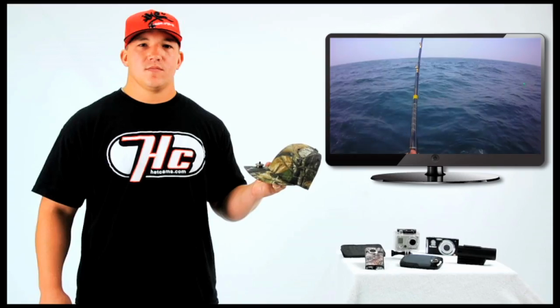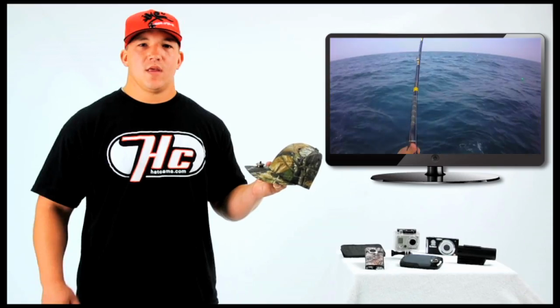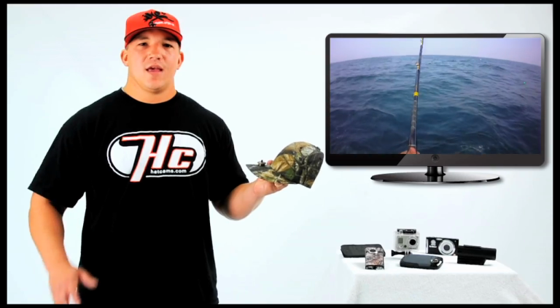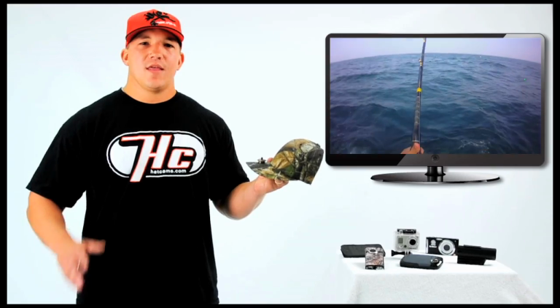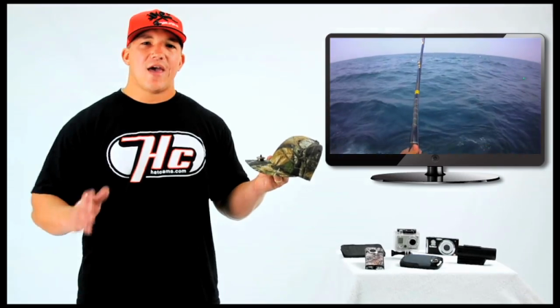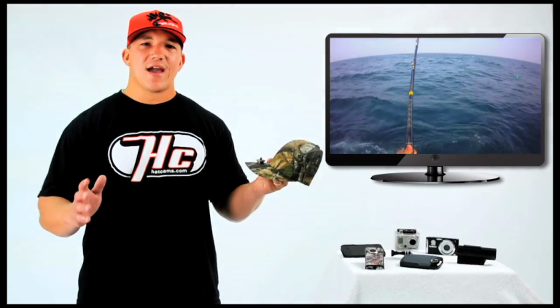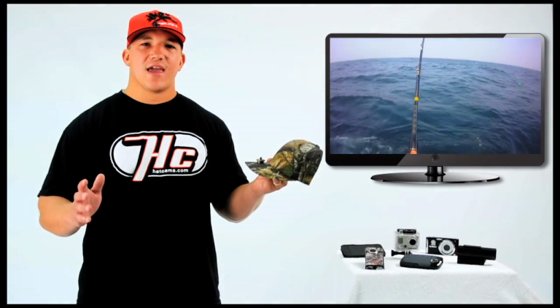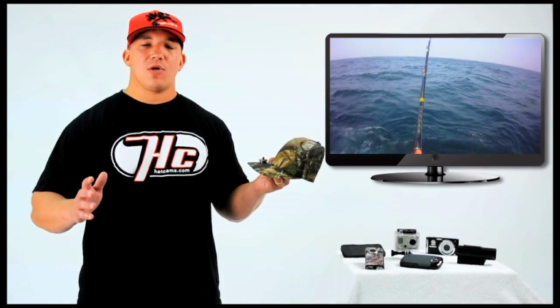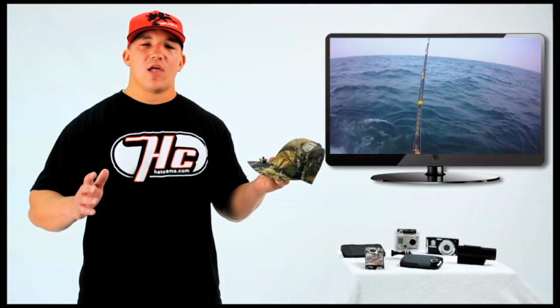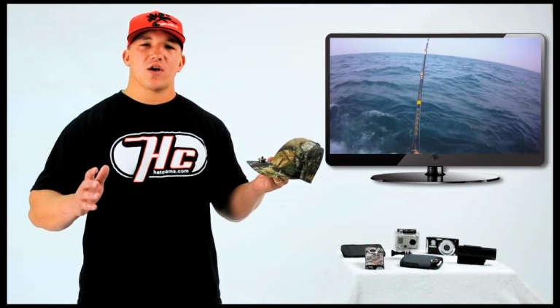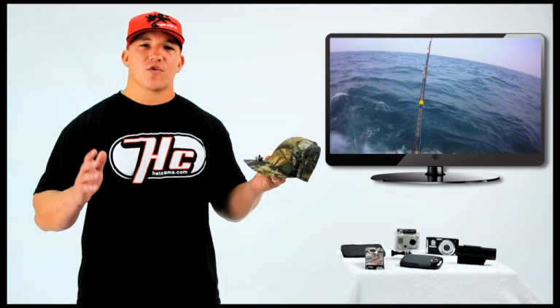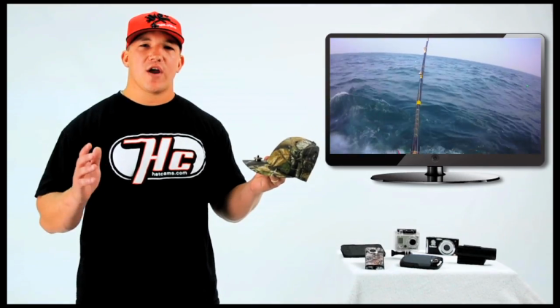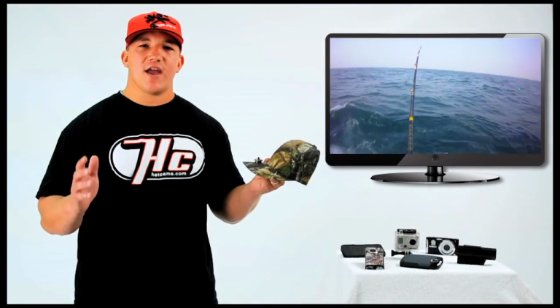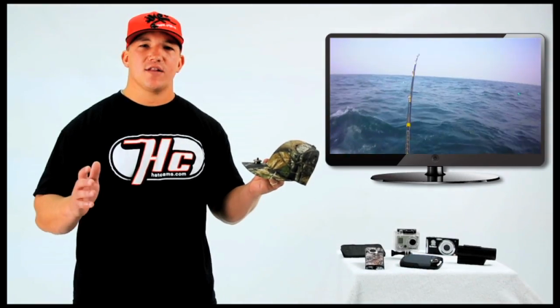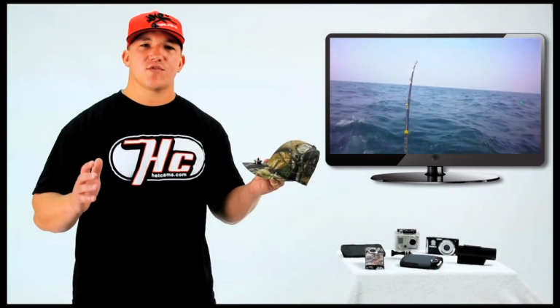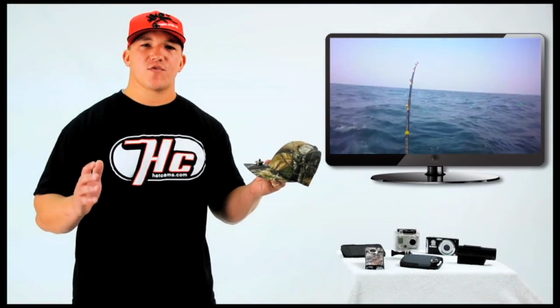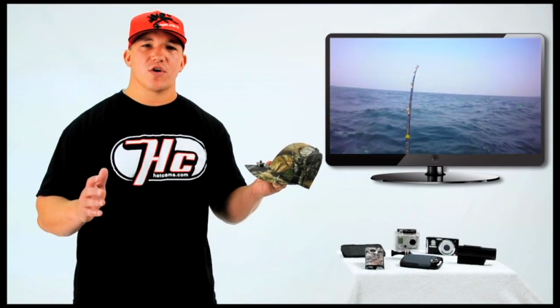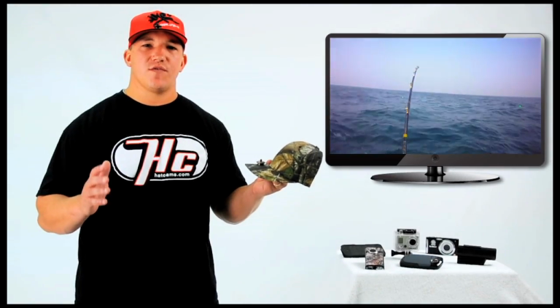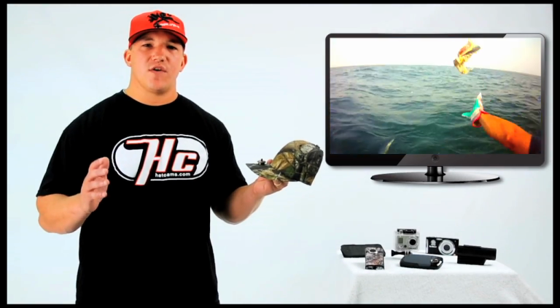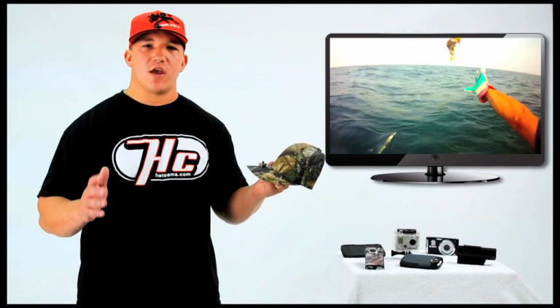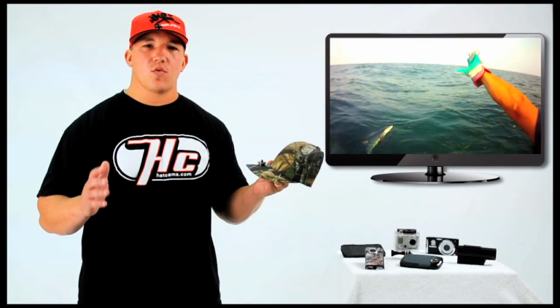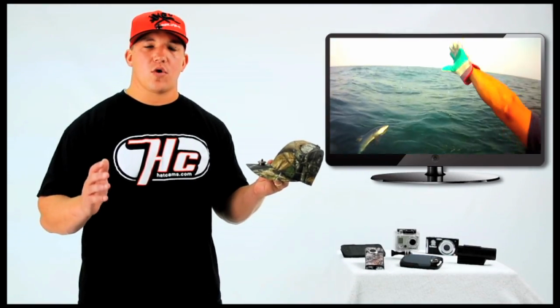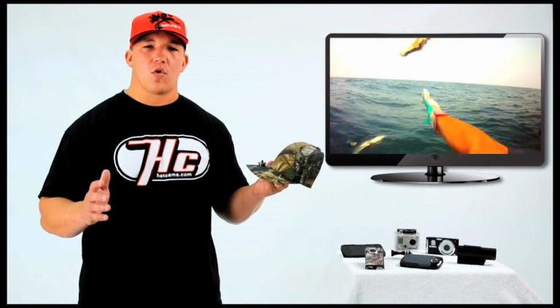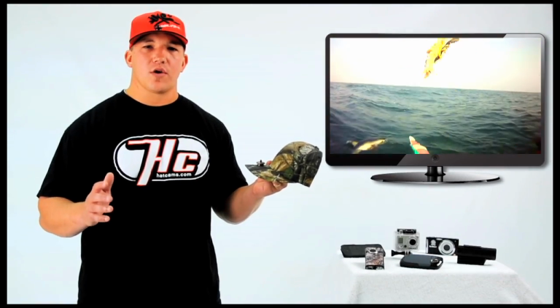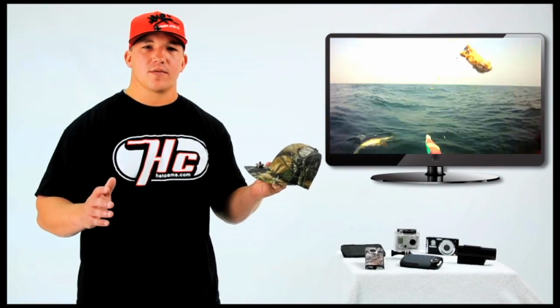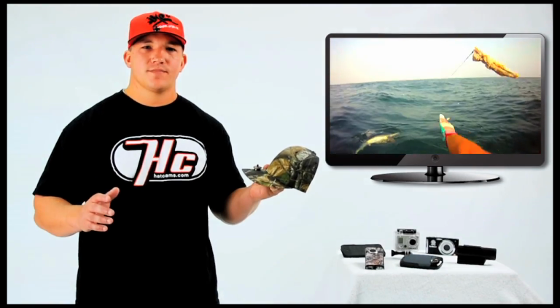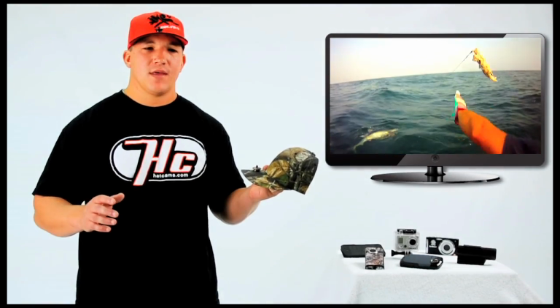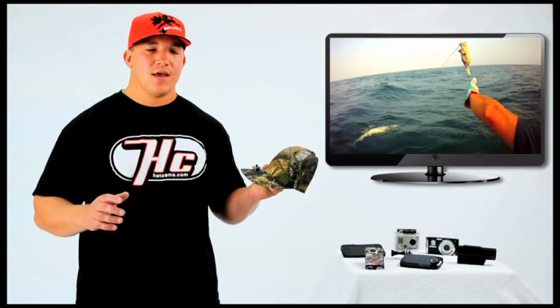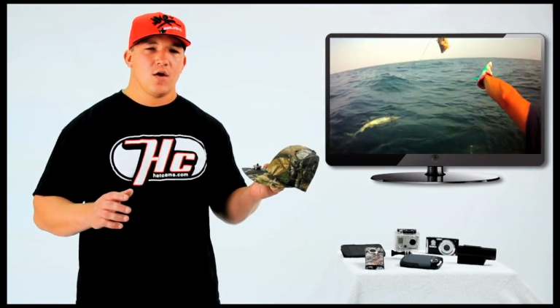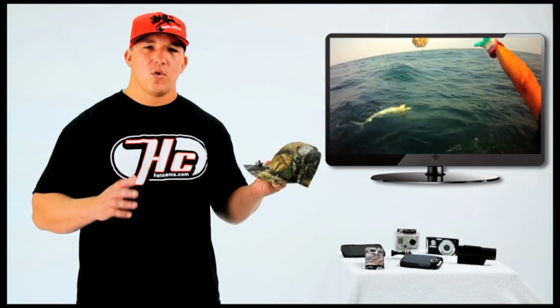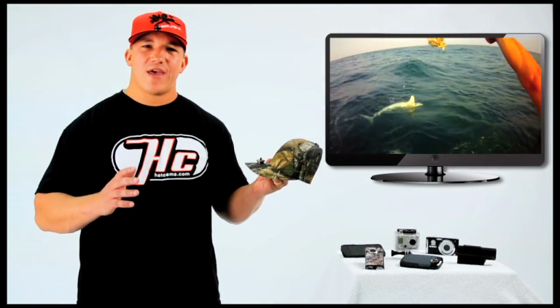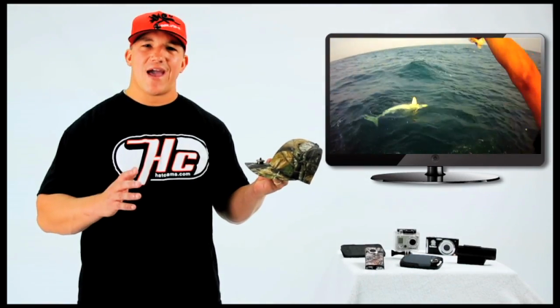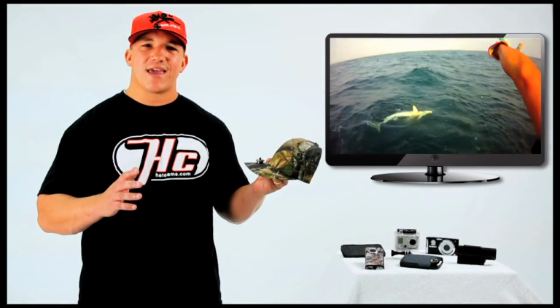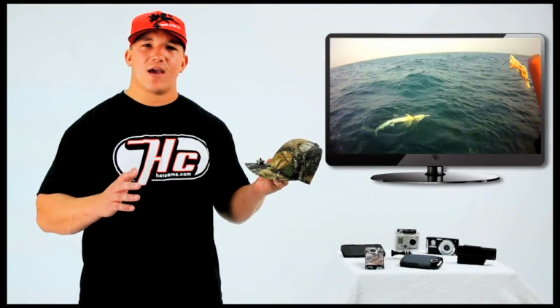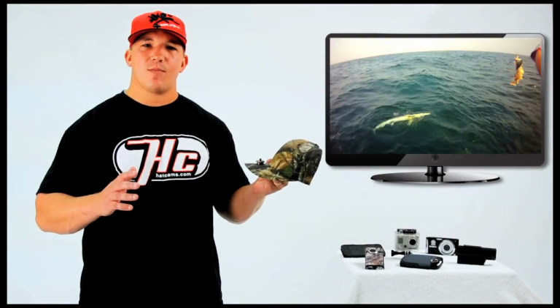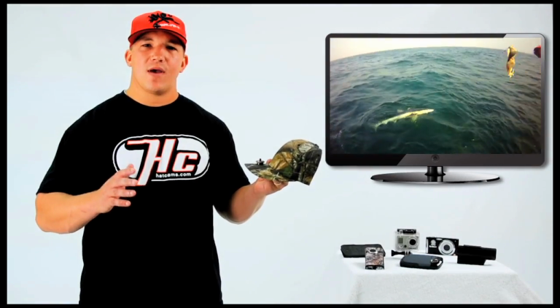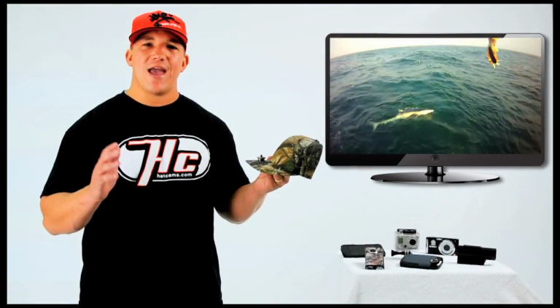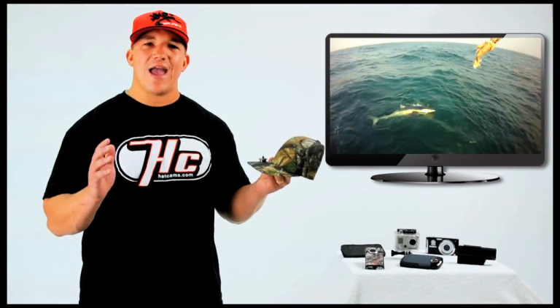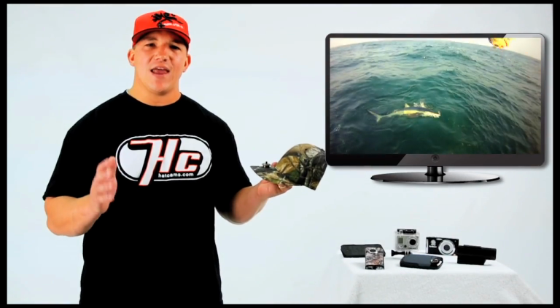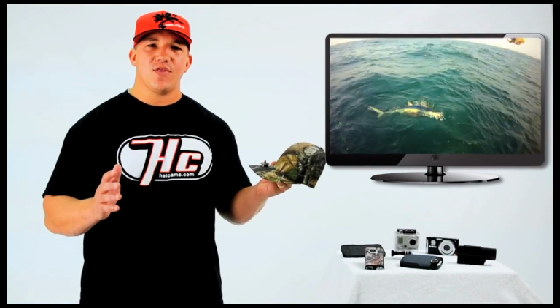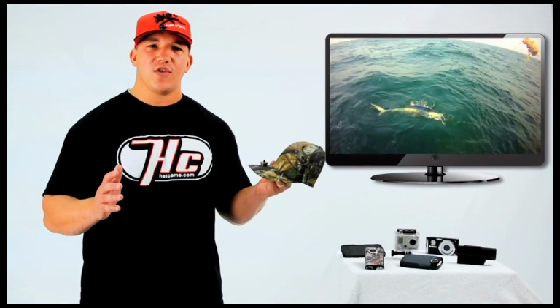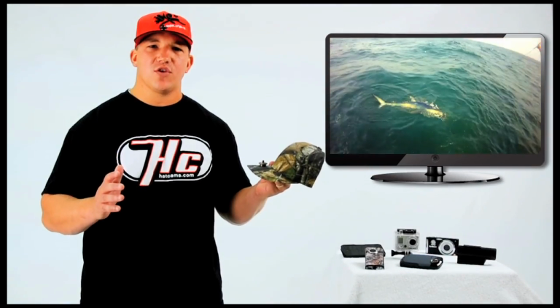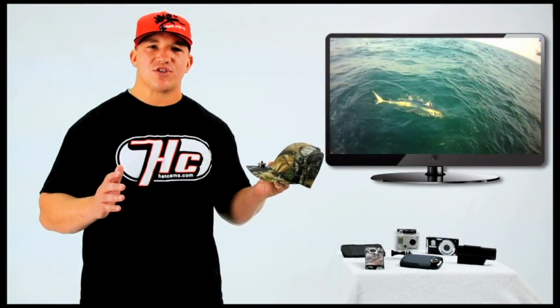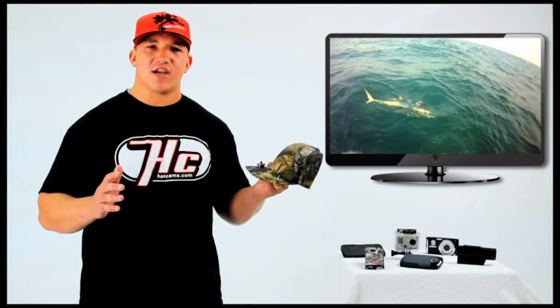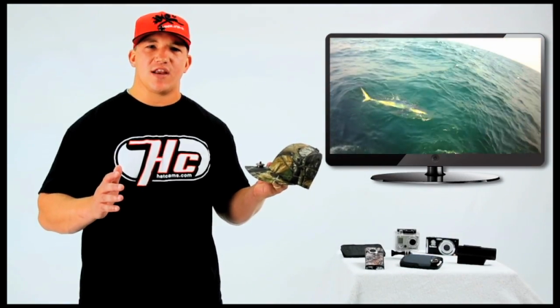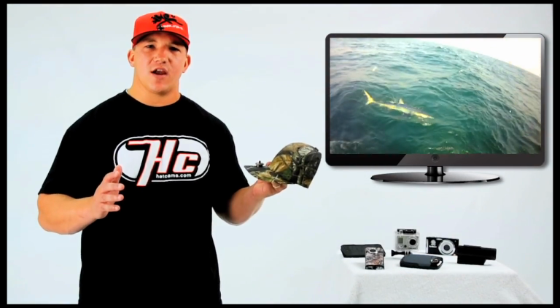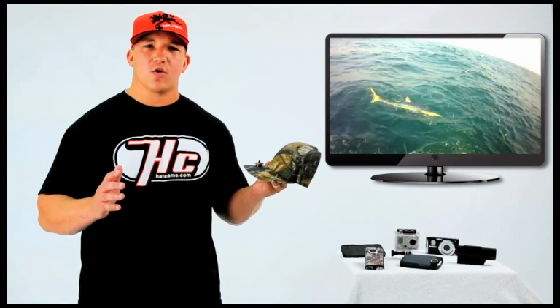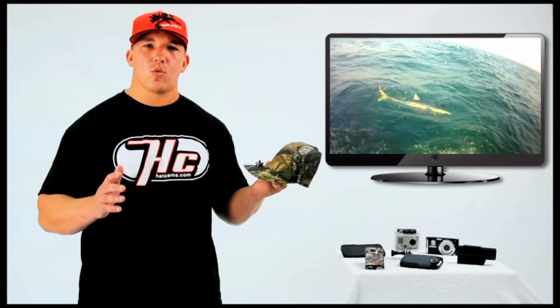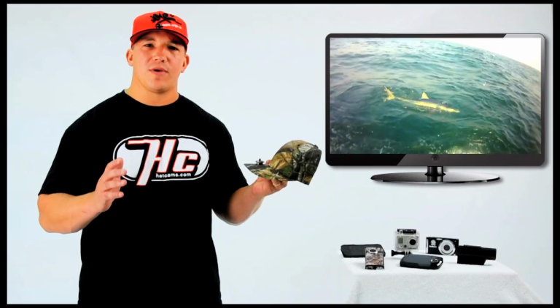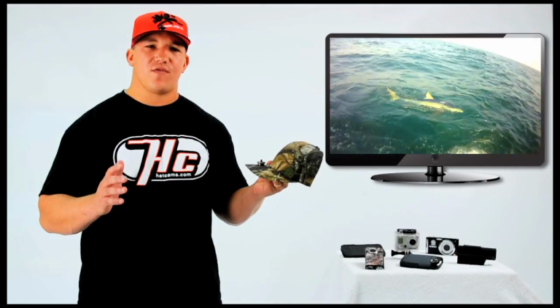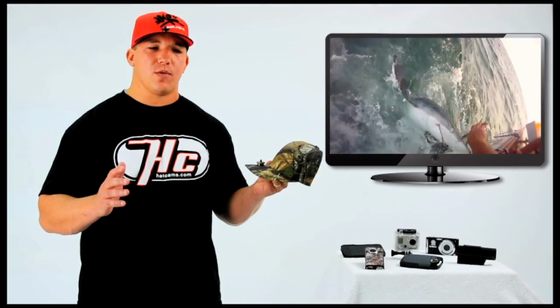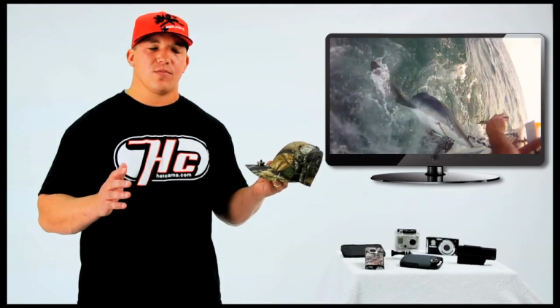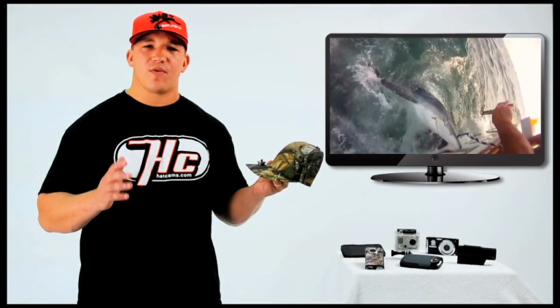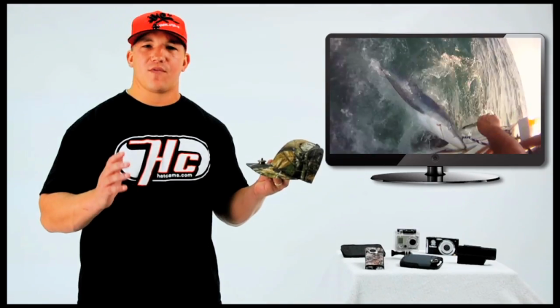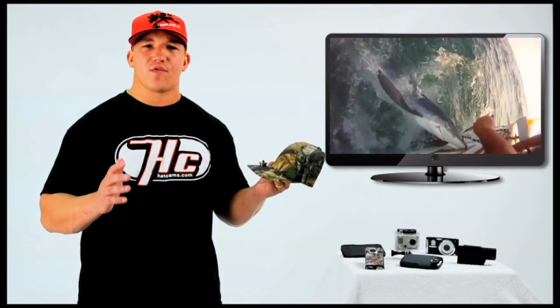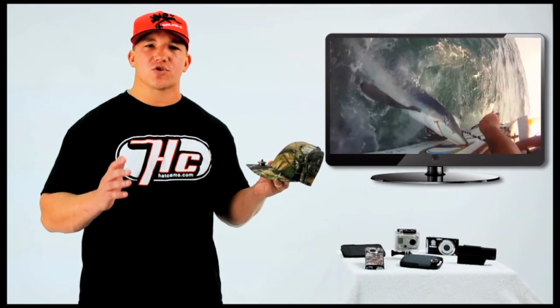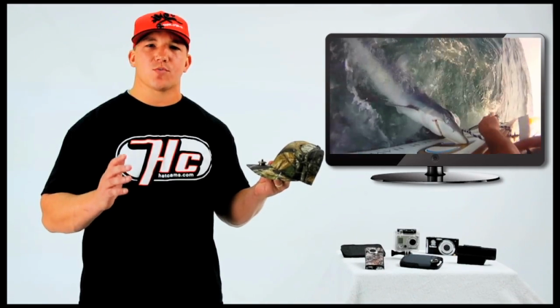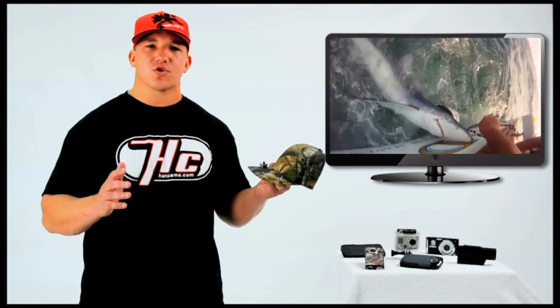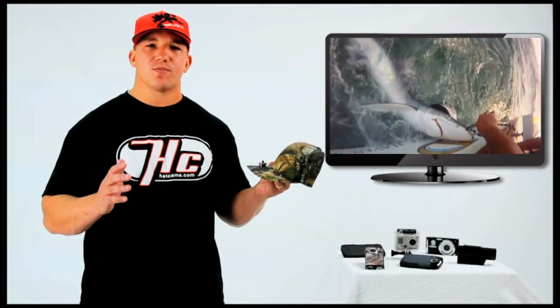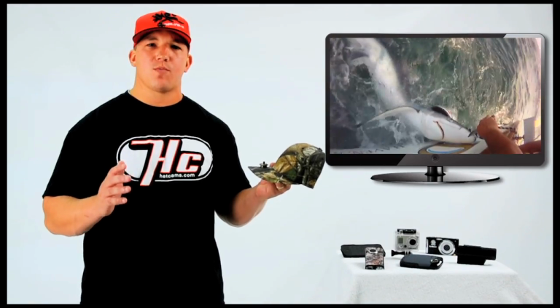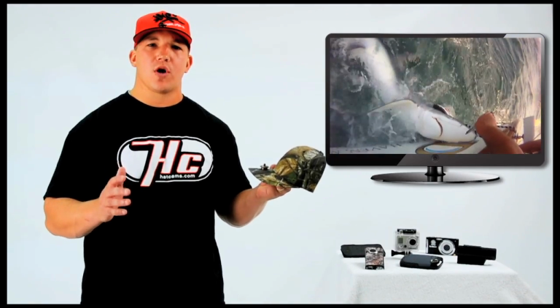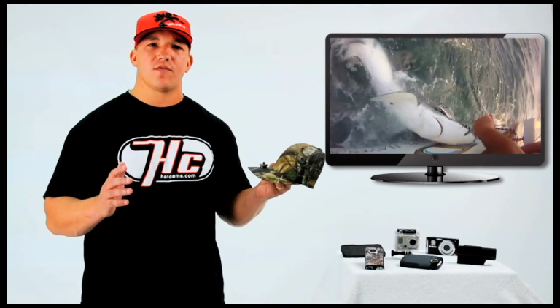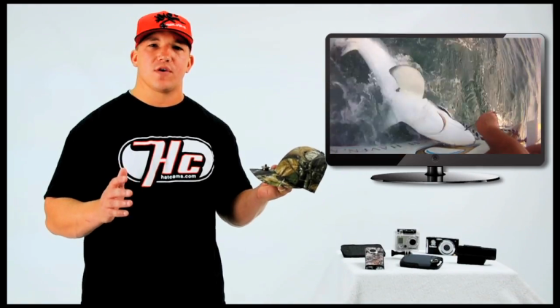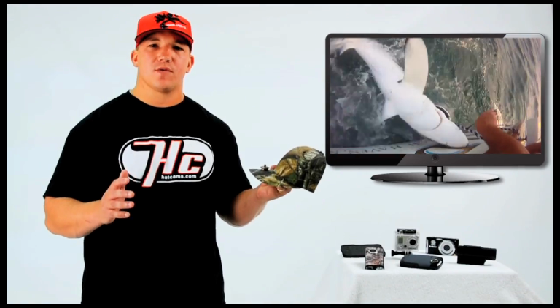The Hat Cam allows for hands-free video recording. With the Hat Cam, anything you see and hear will be filmed from a first-person point of view.